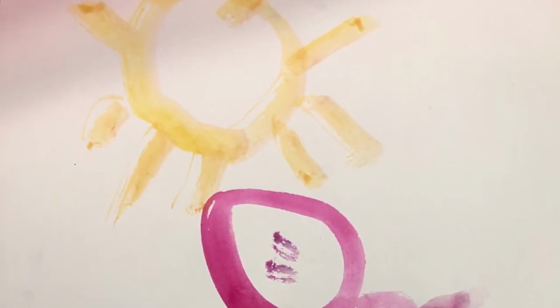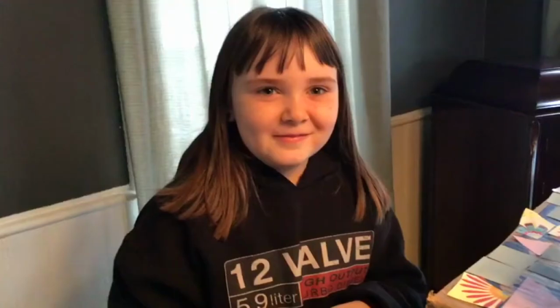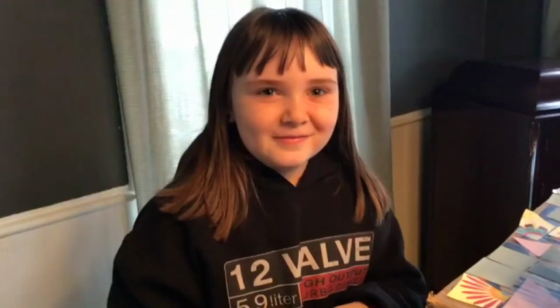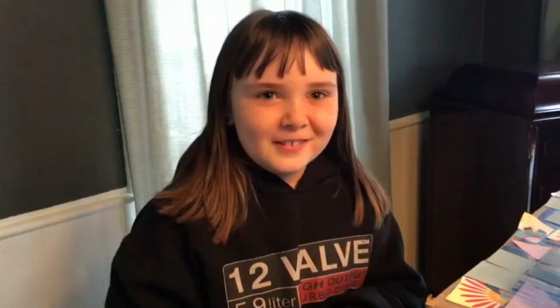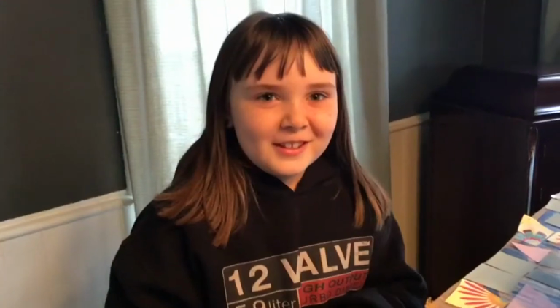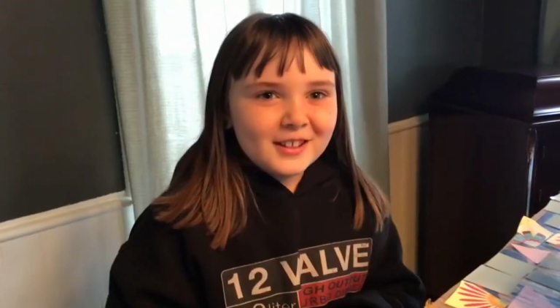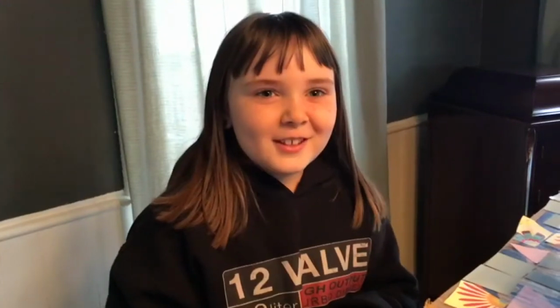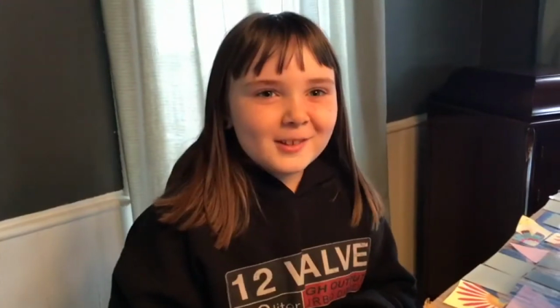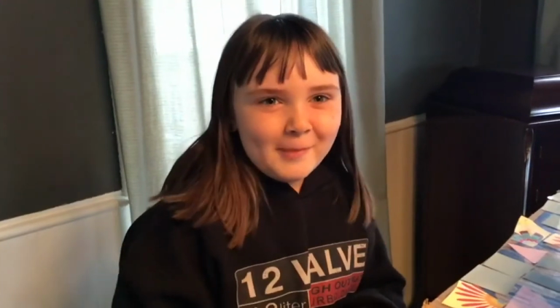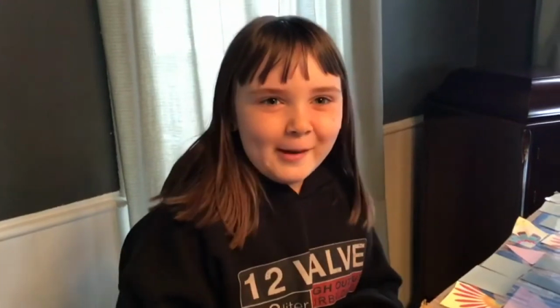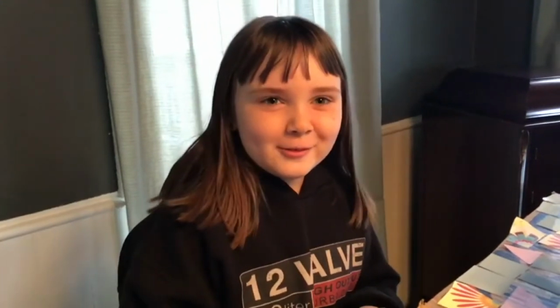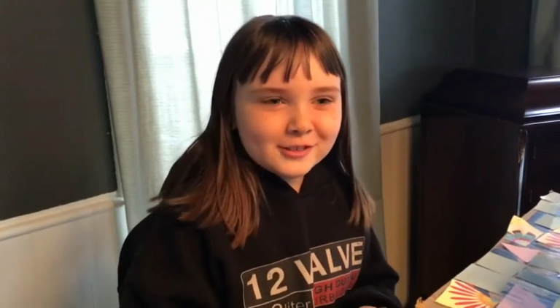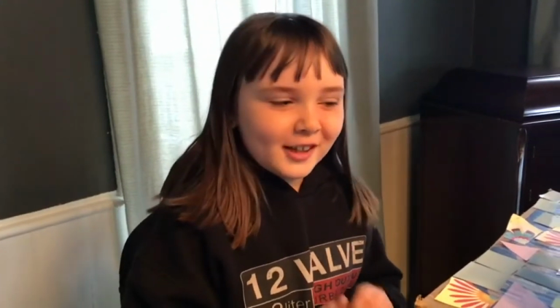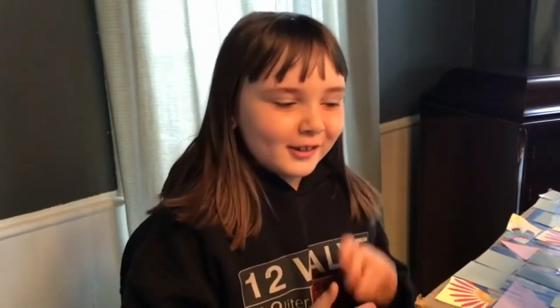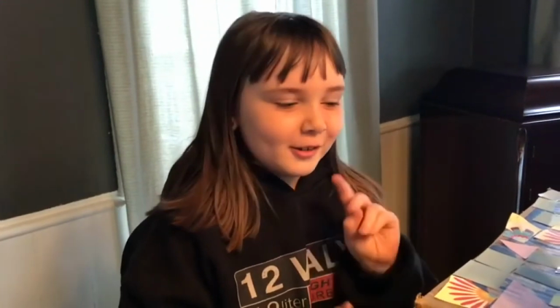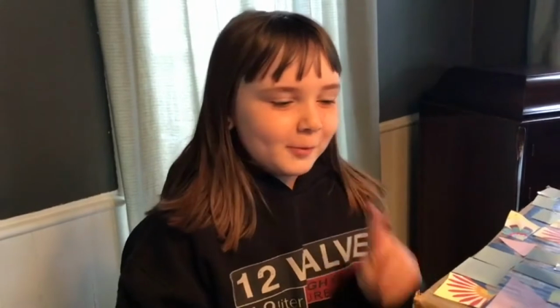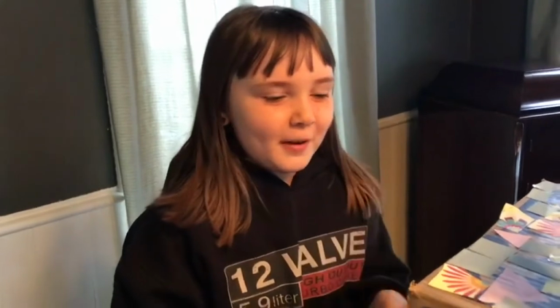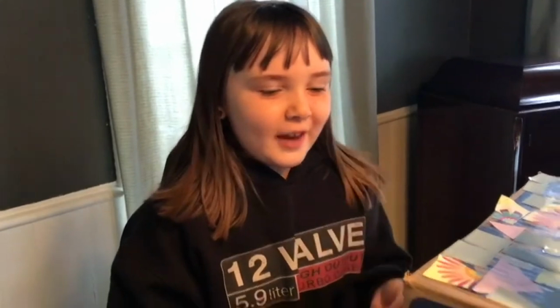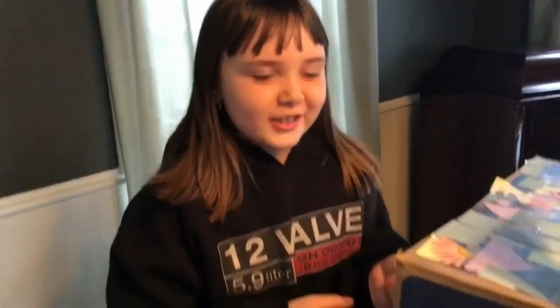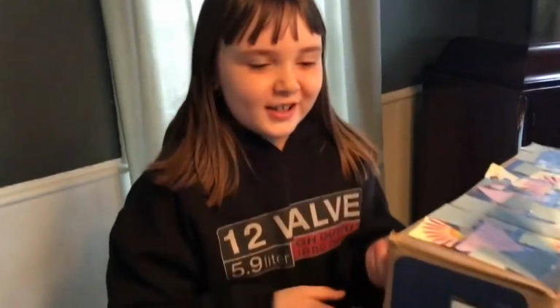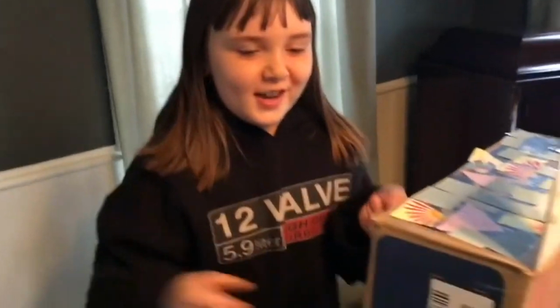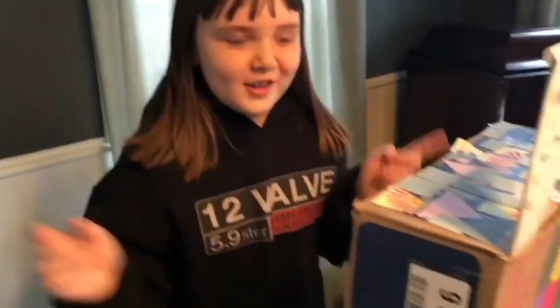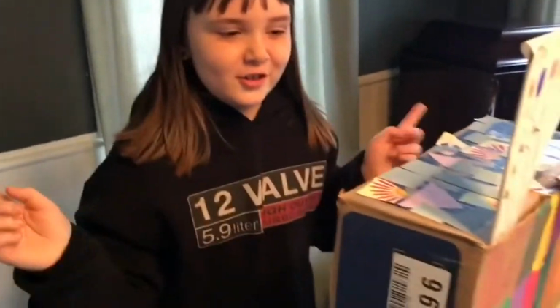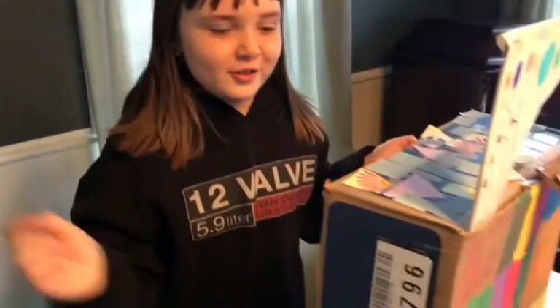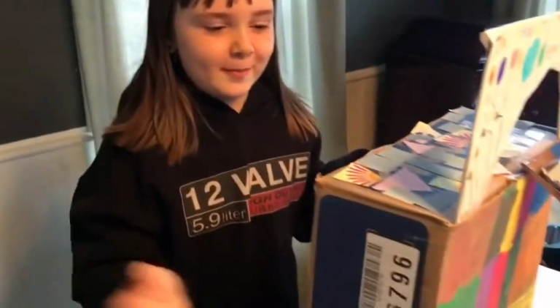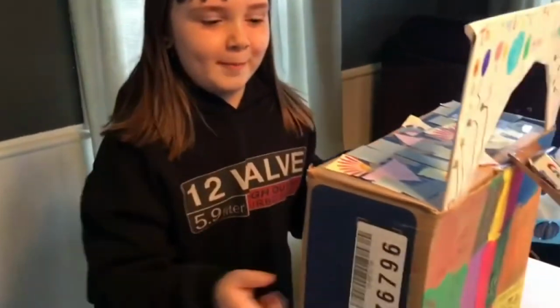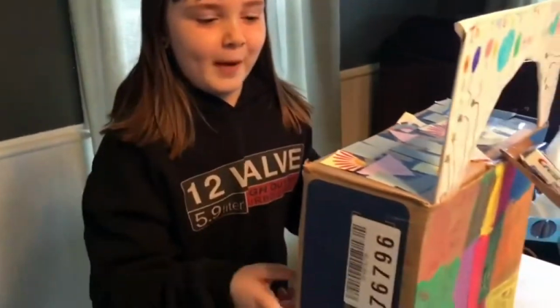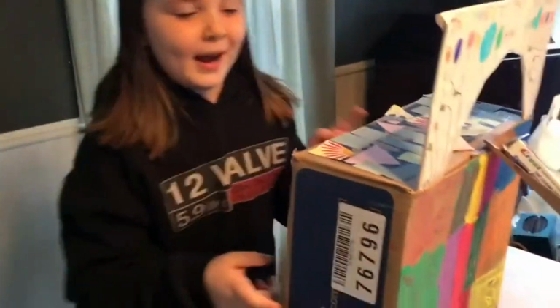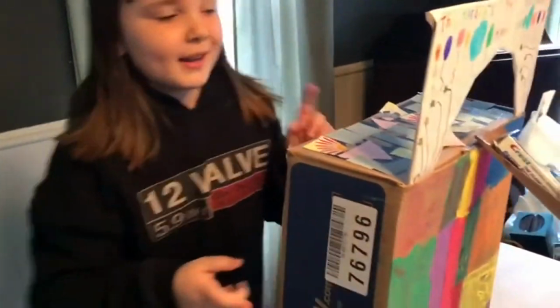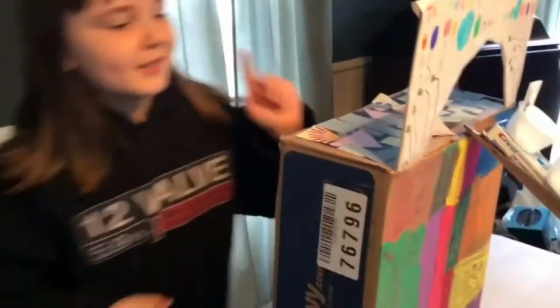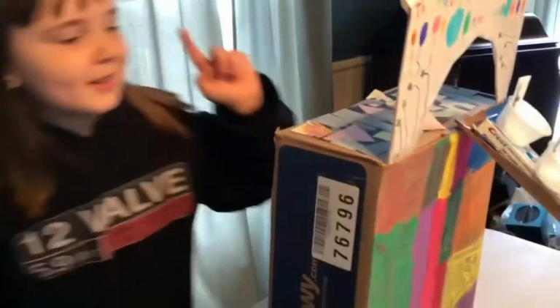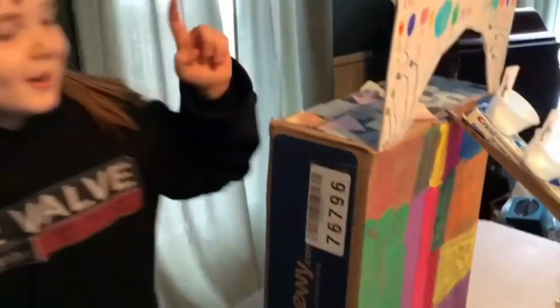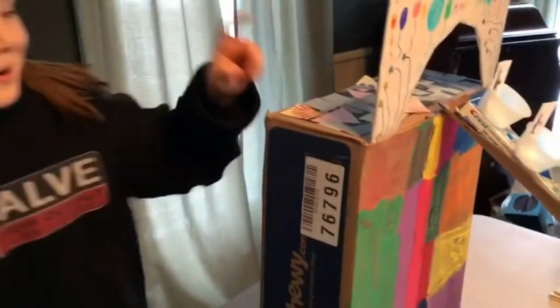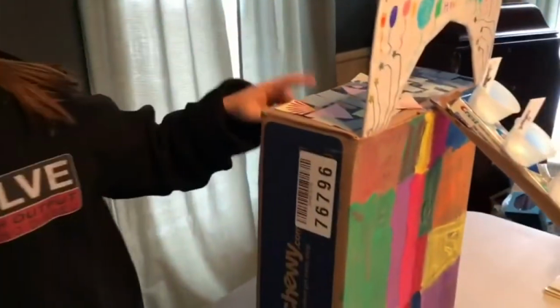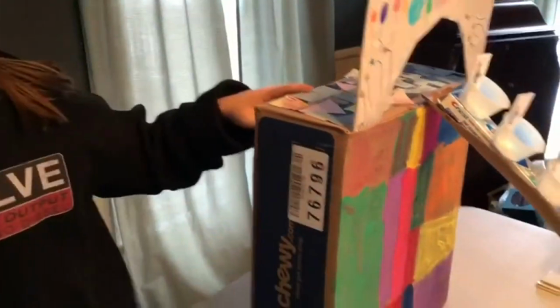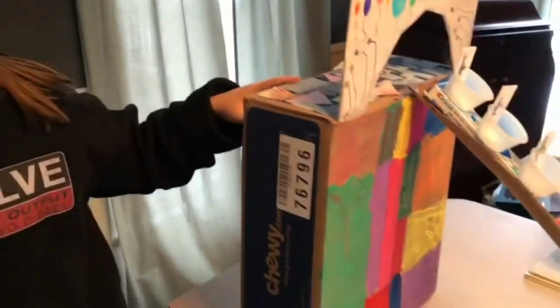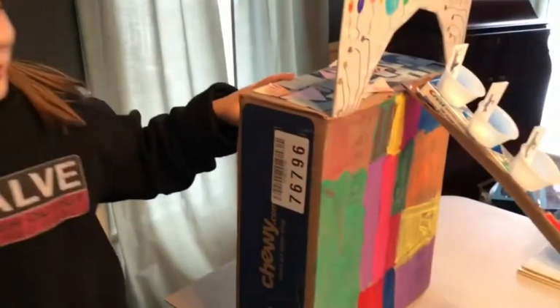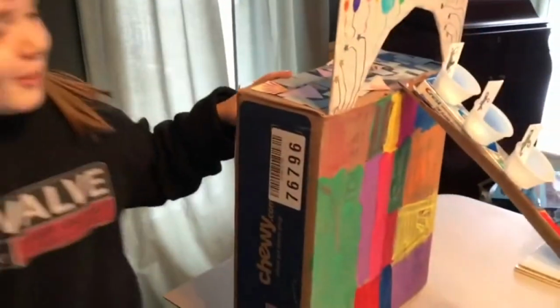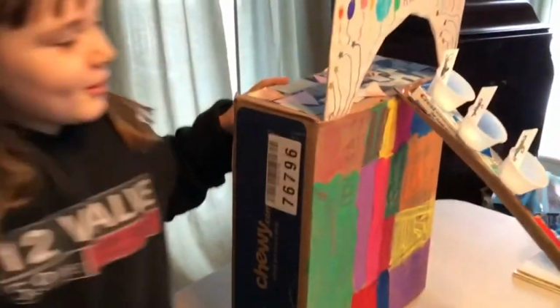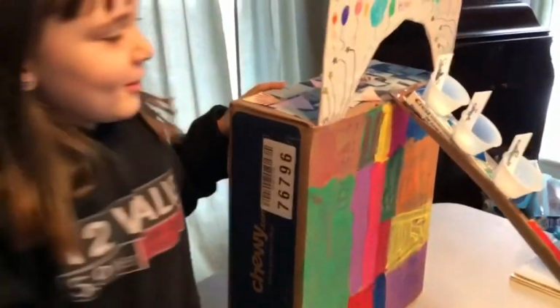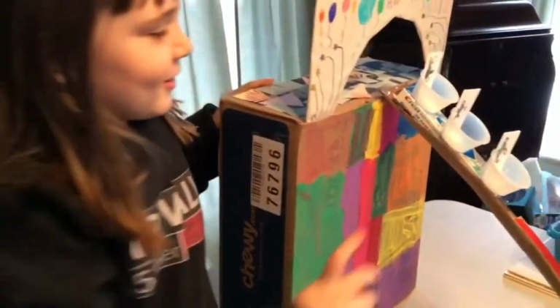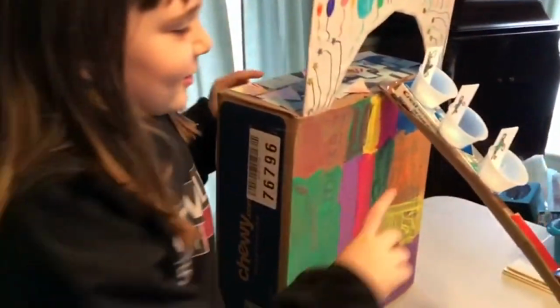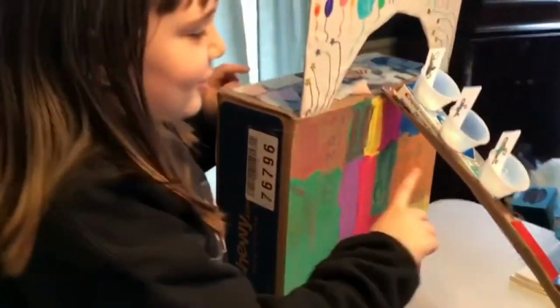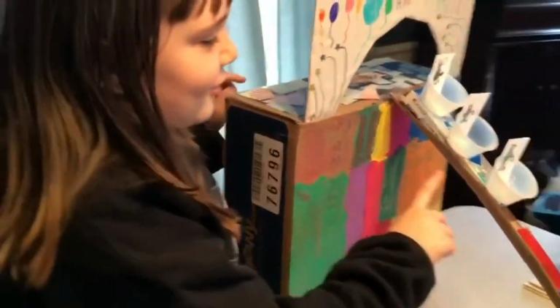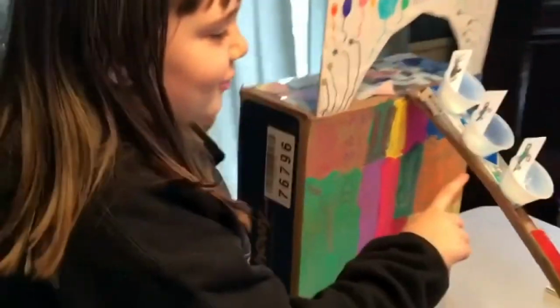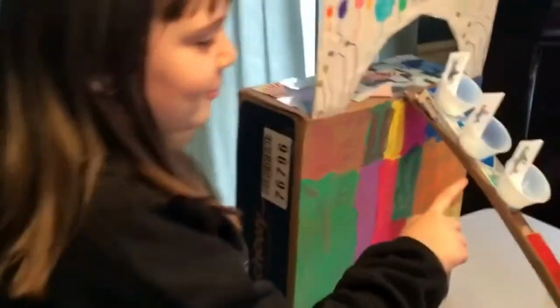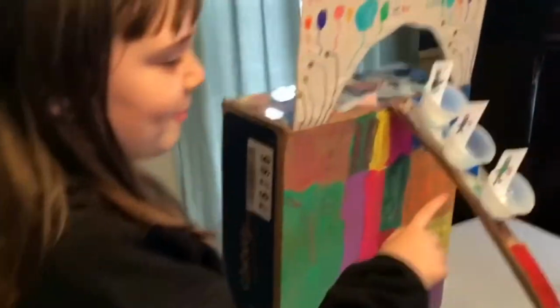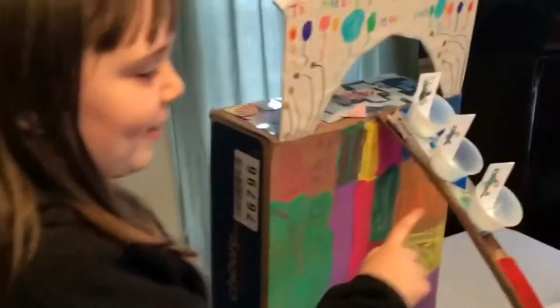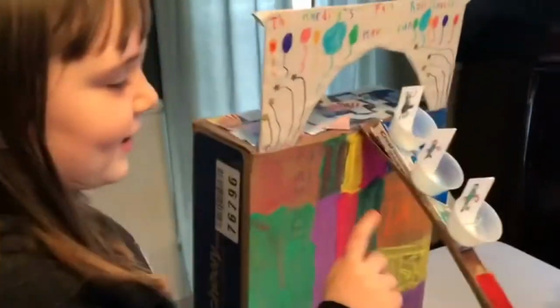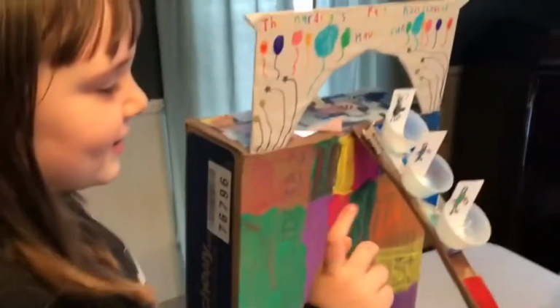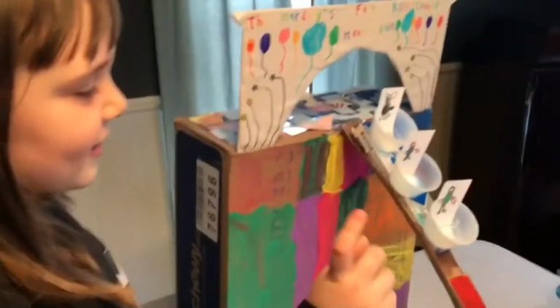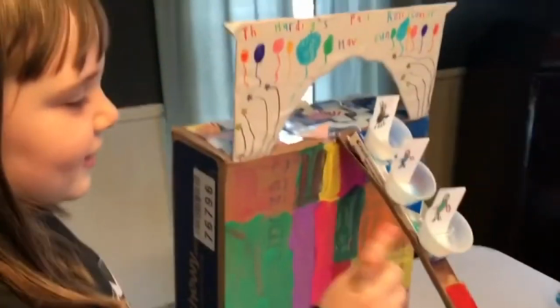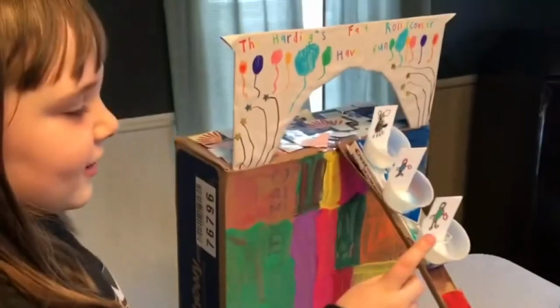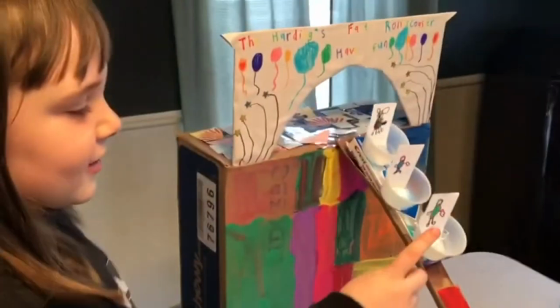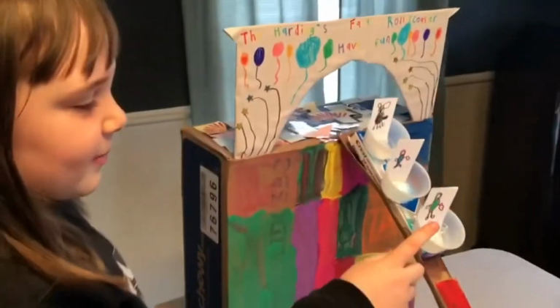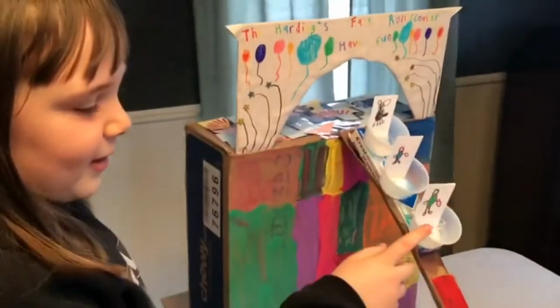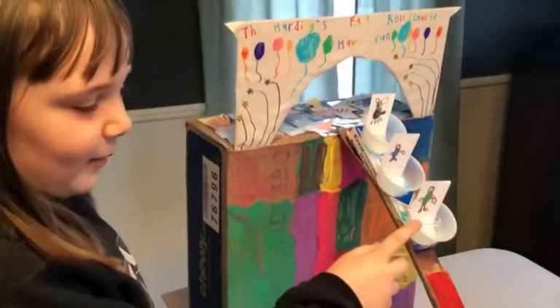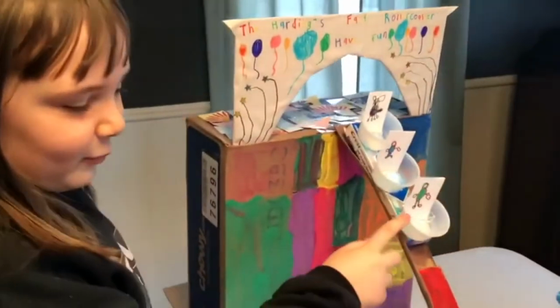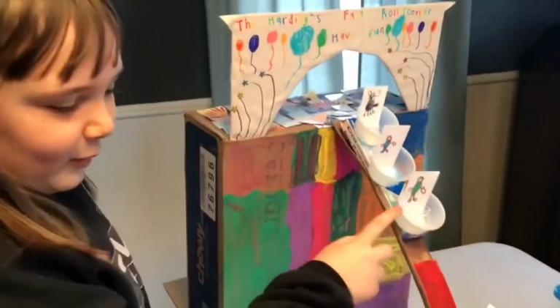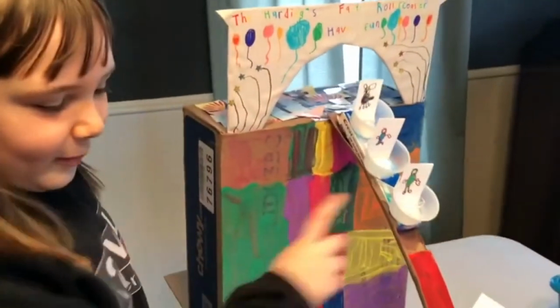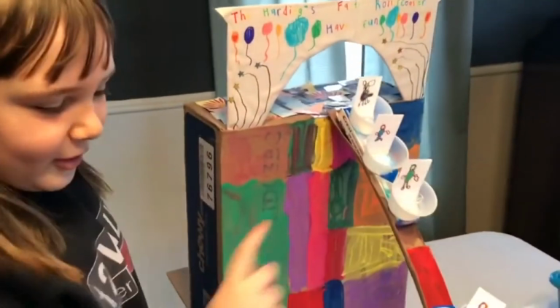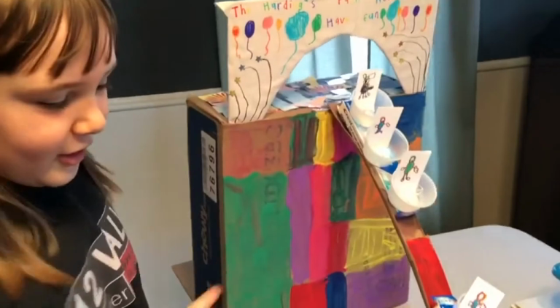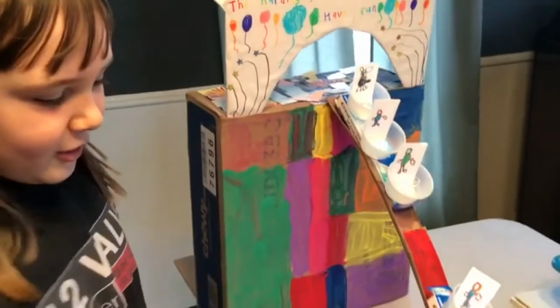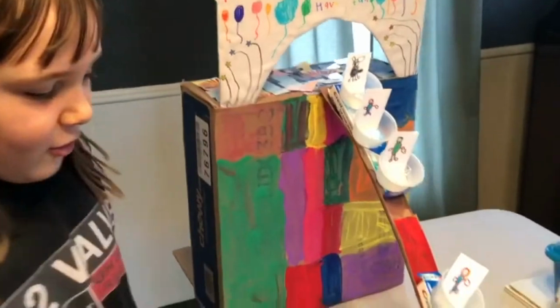This is my recycle project. I used a box, paper, toothpaste, and some cups from the school.